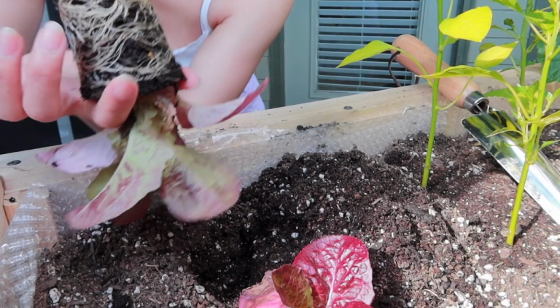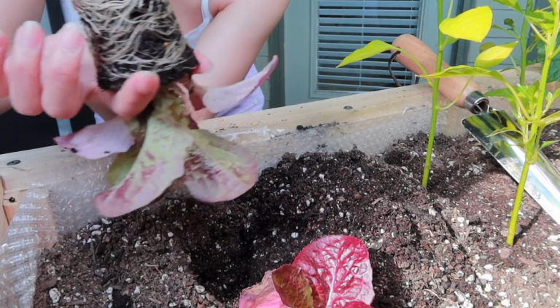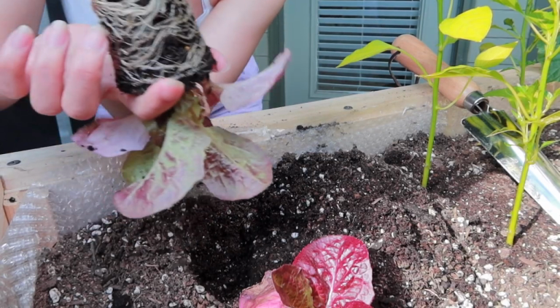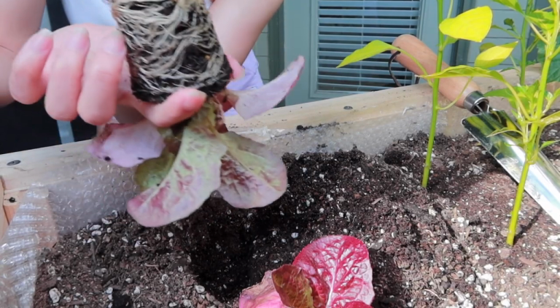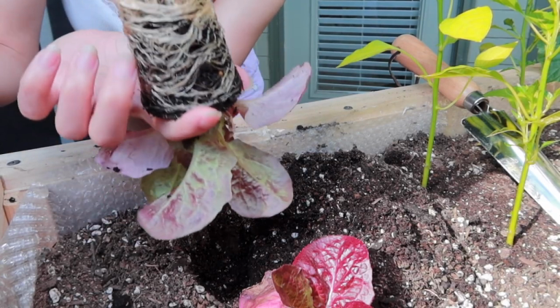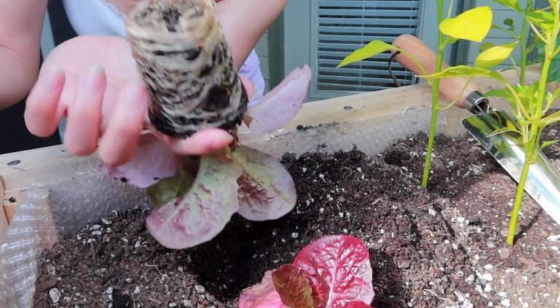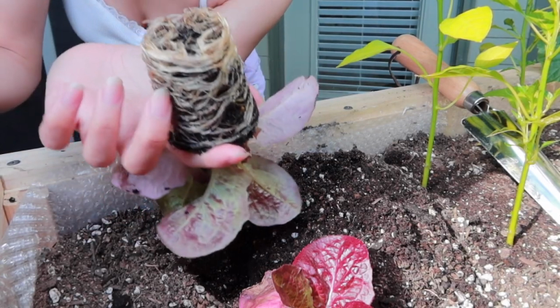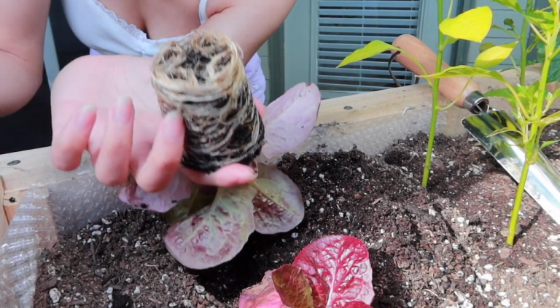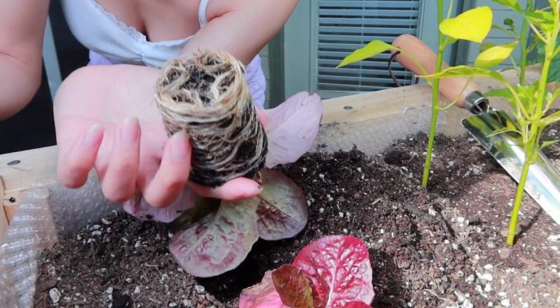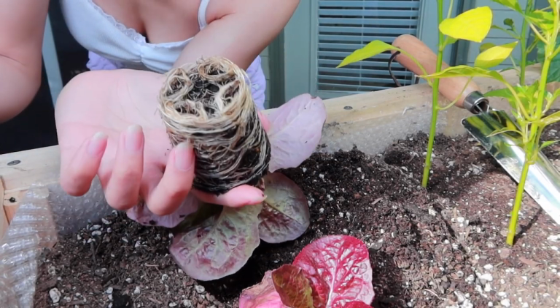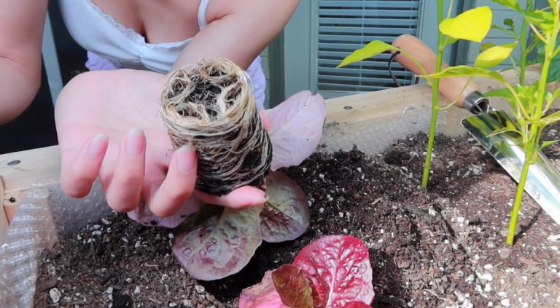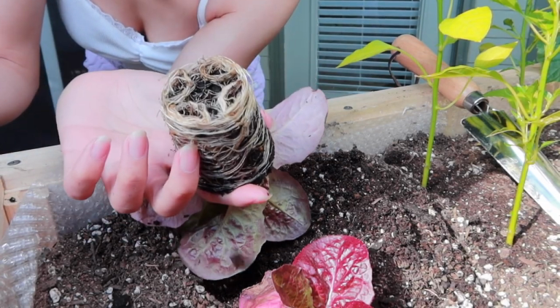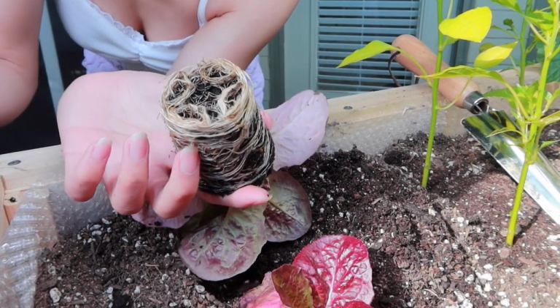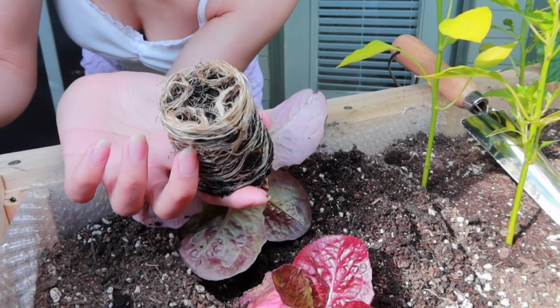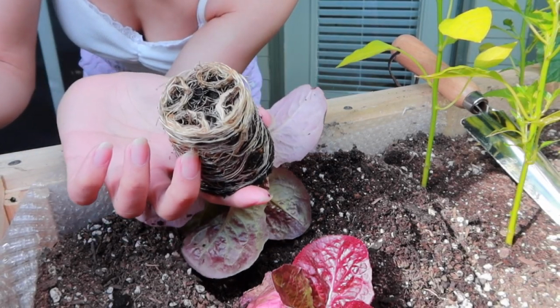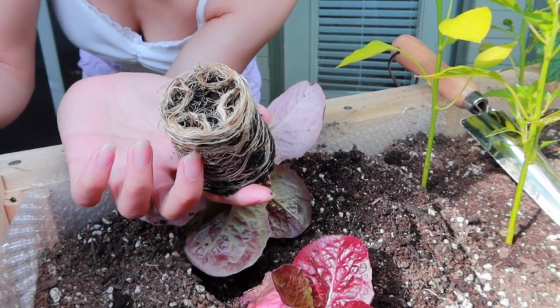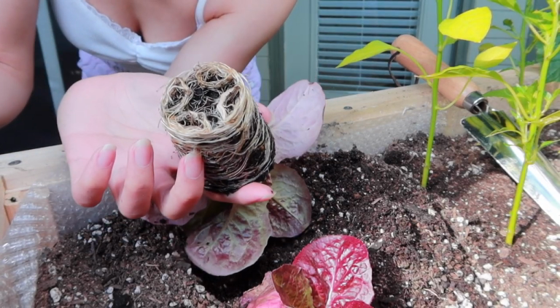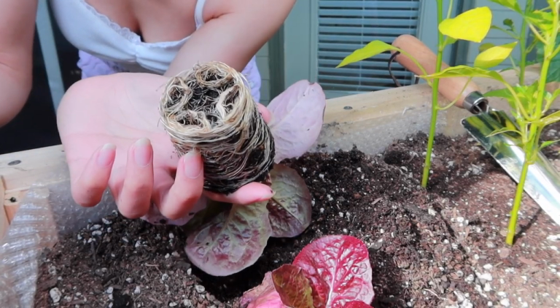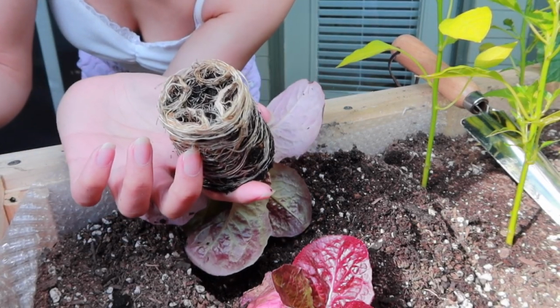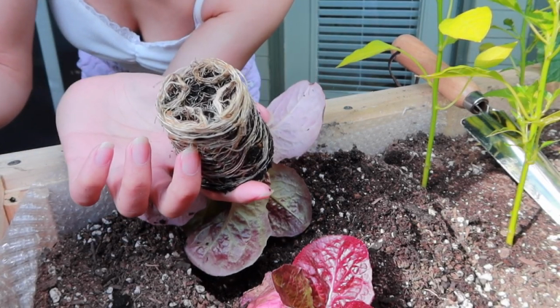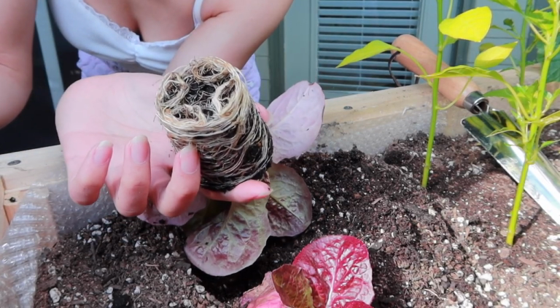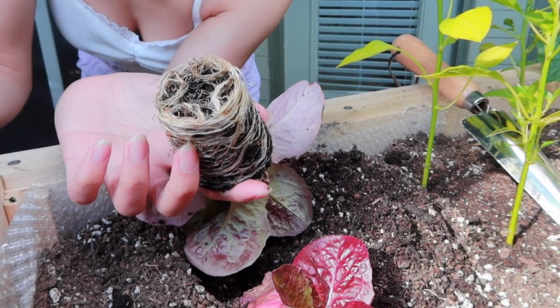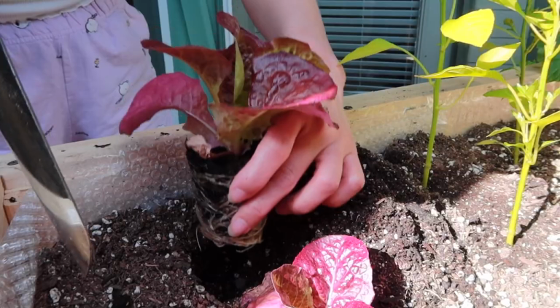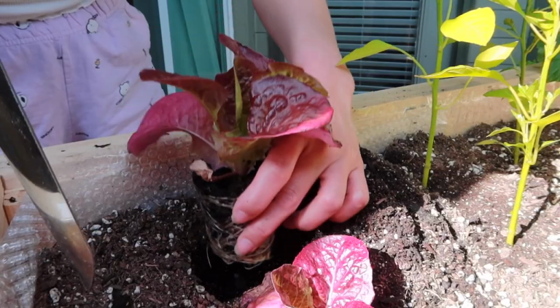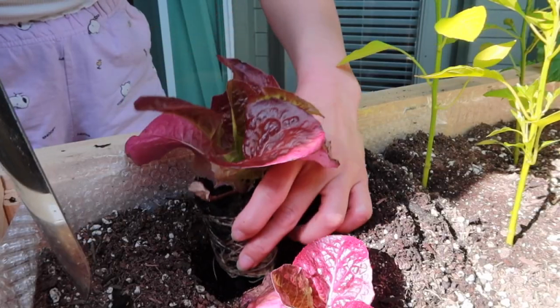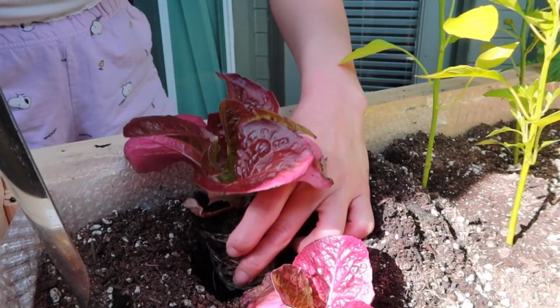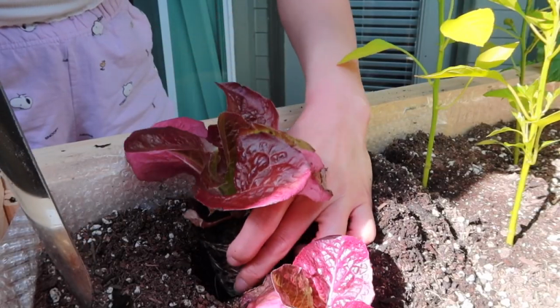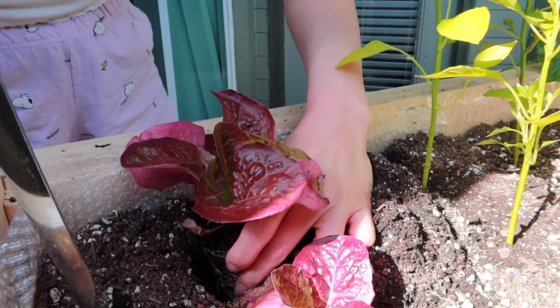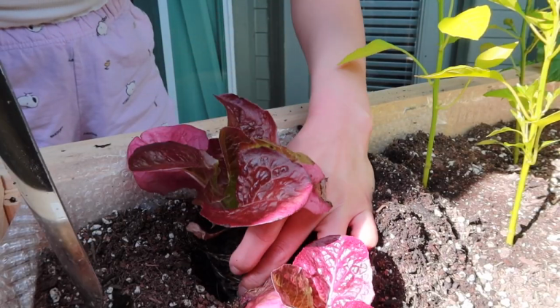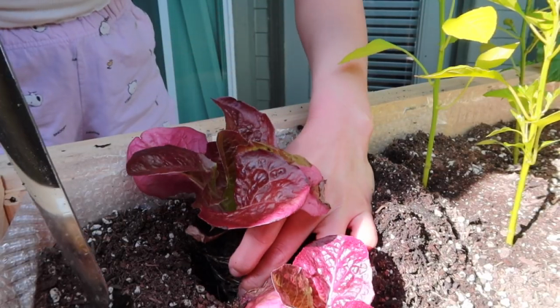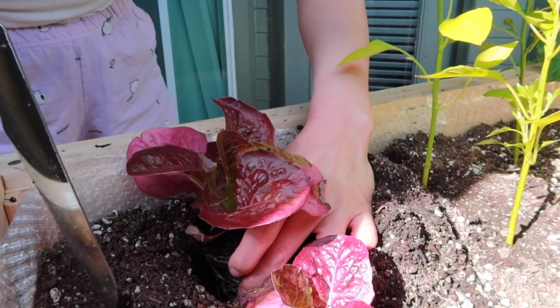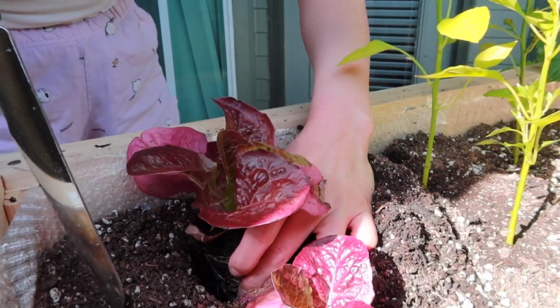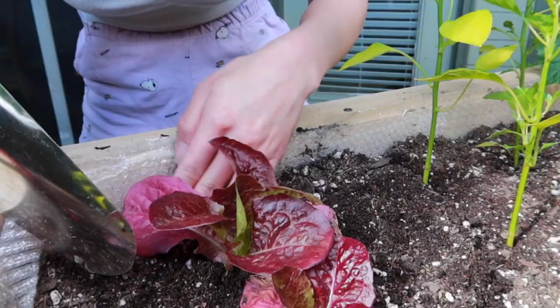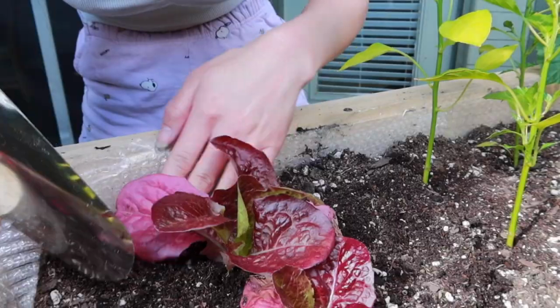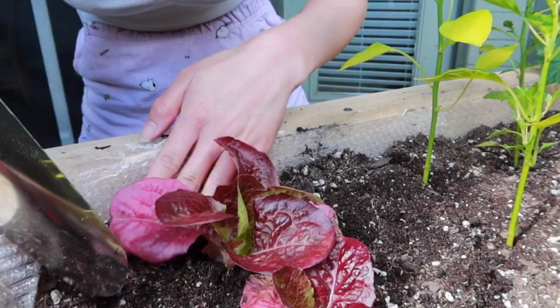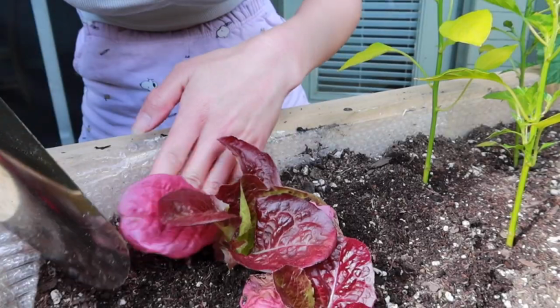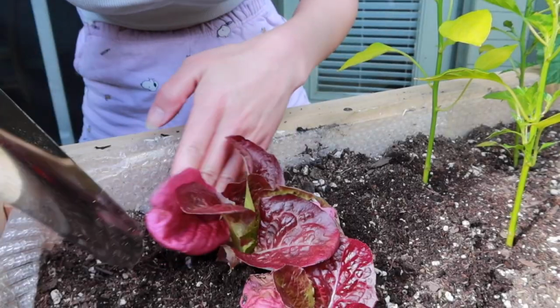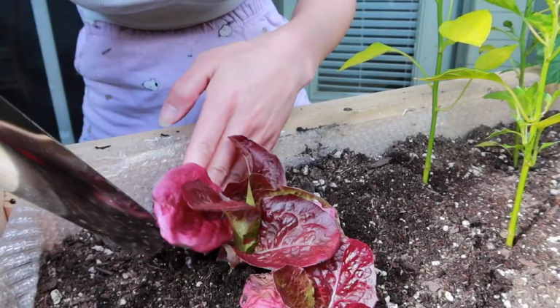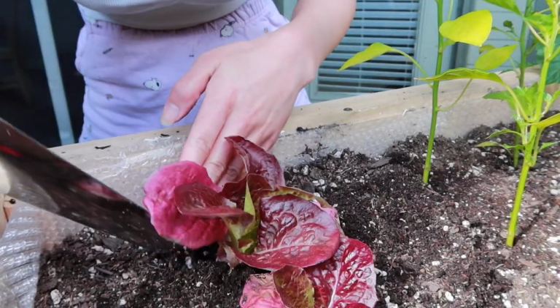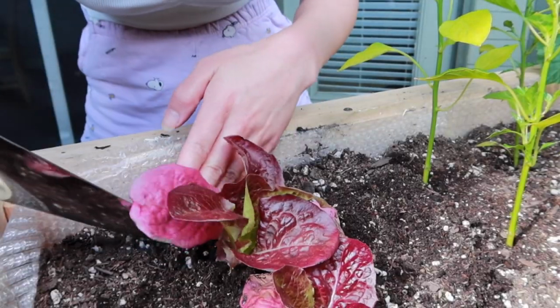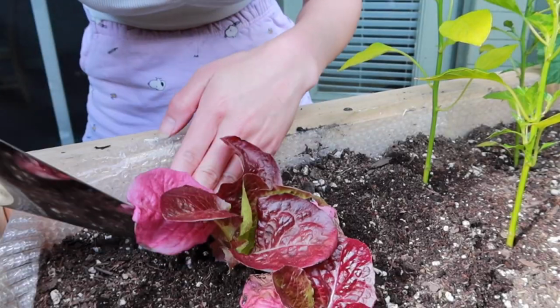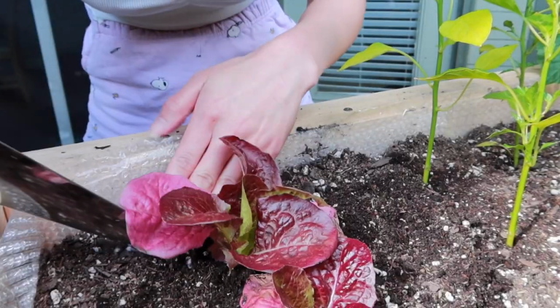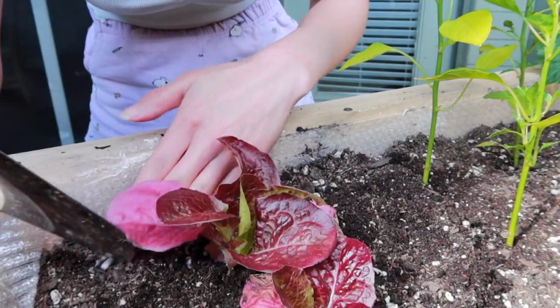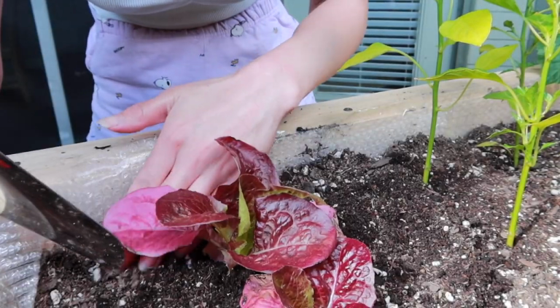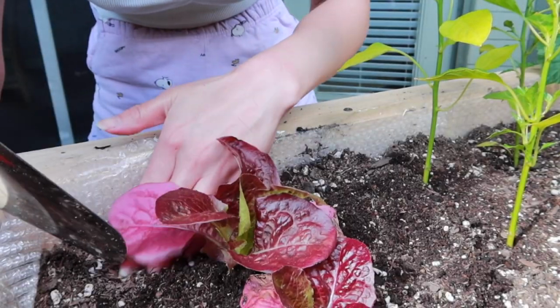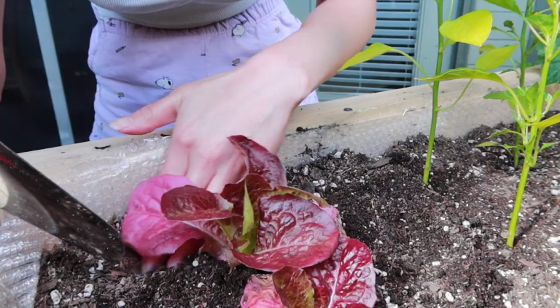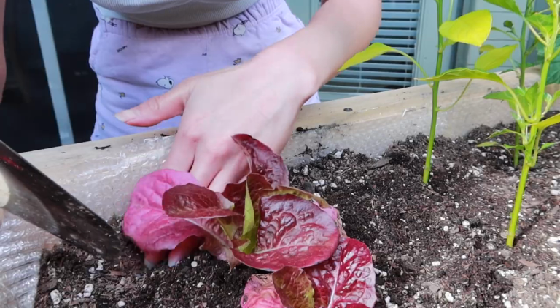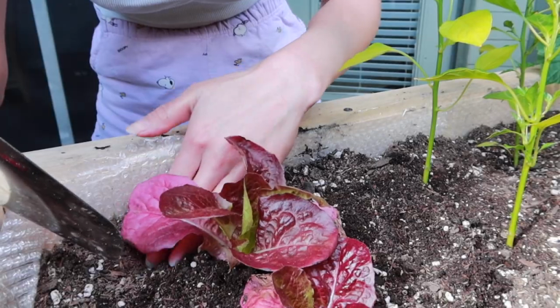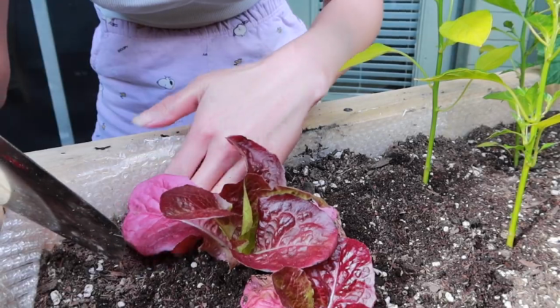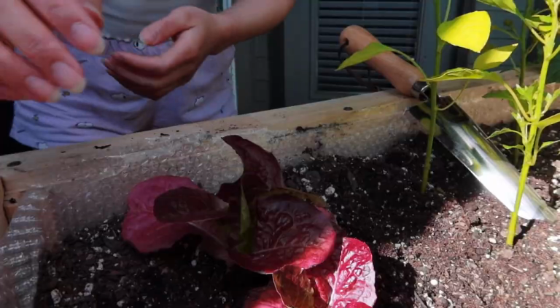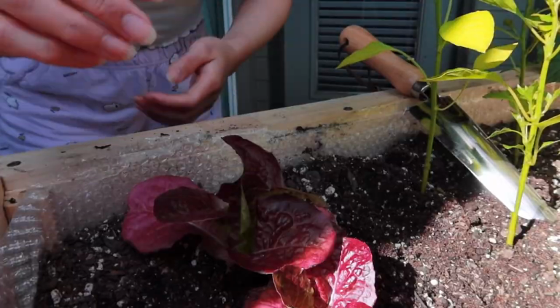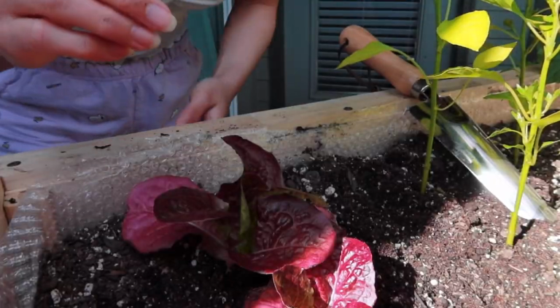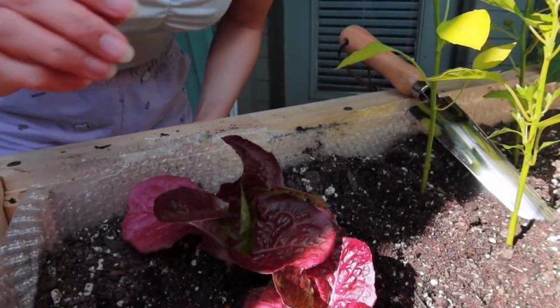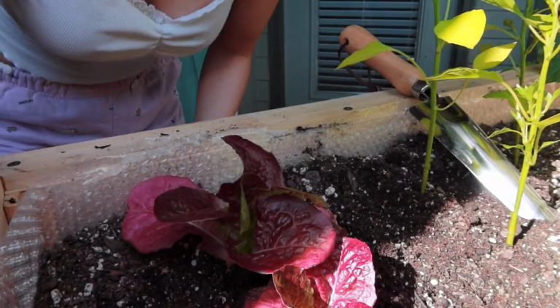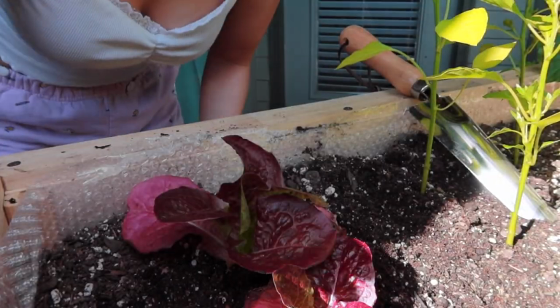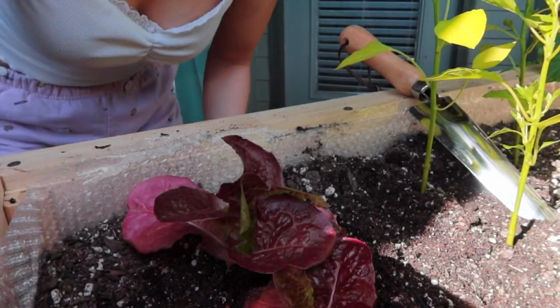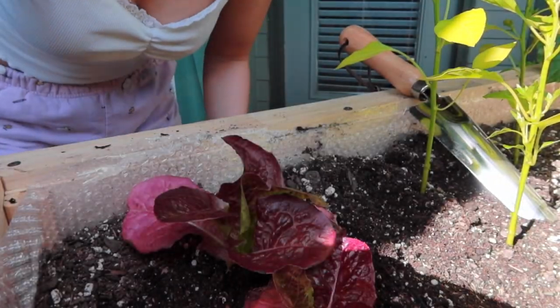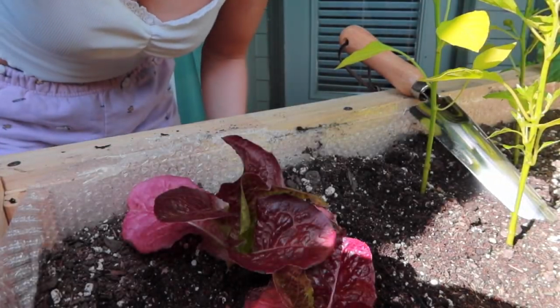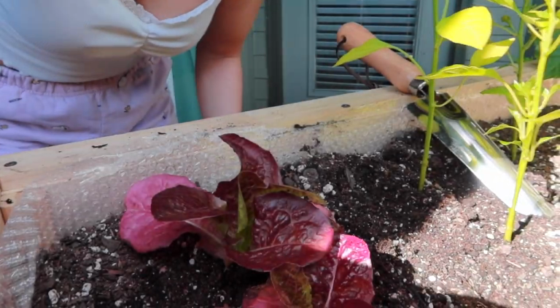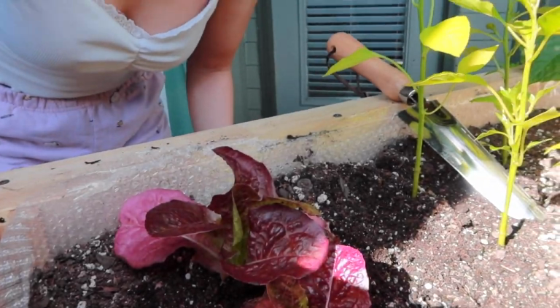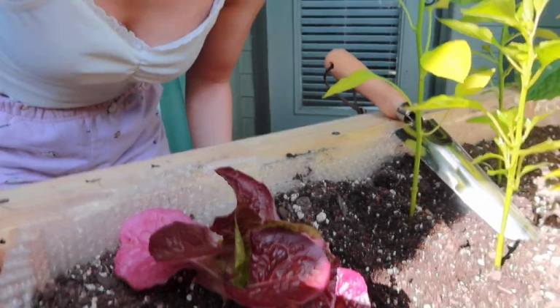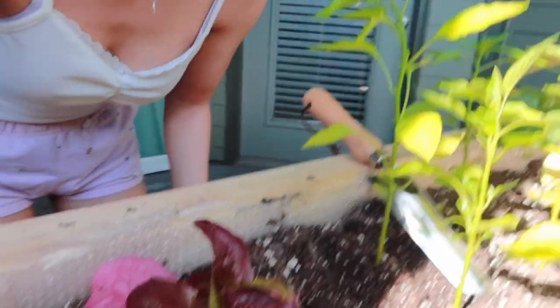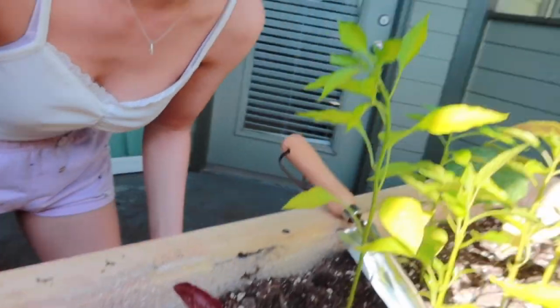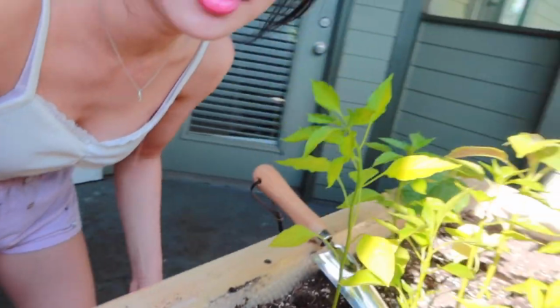That looks so cool. There's life in this garden!